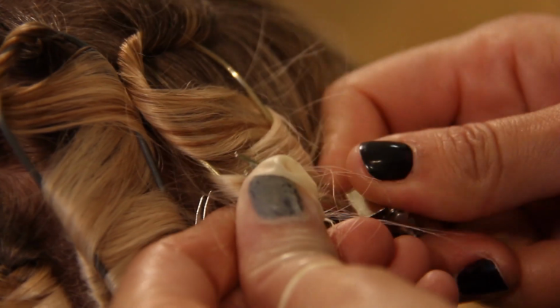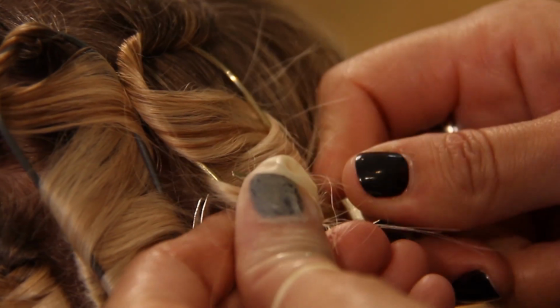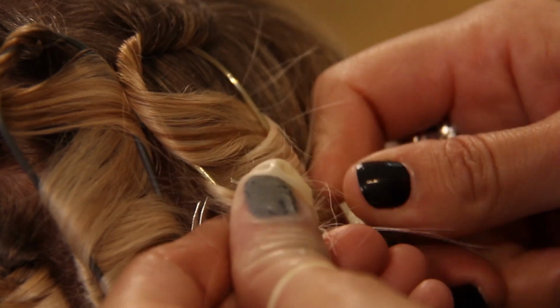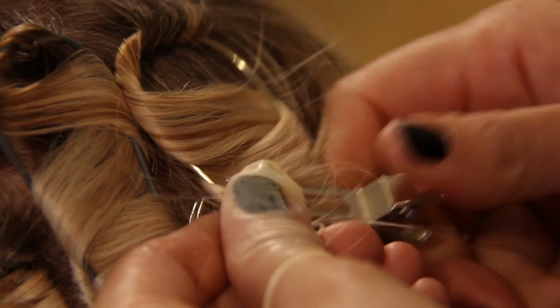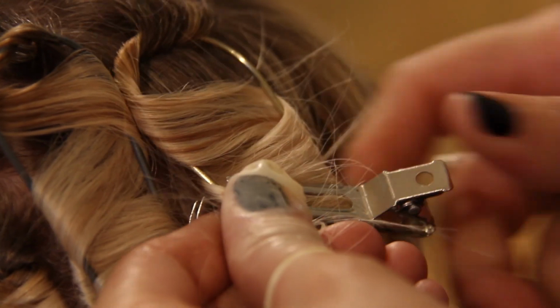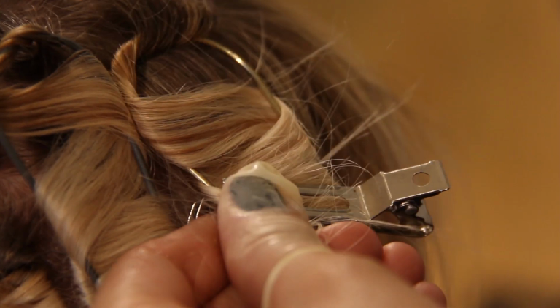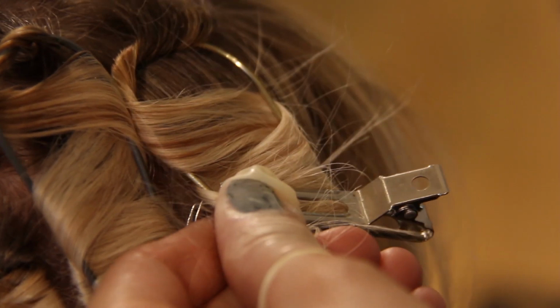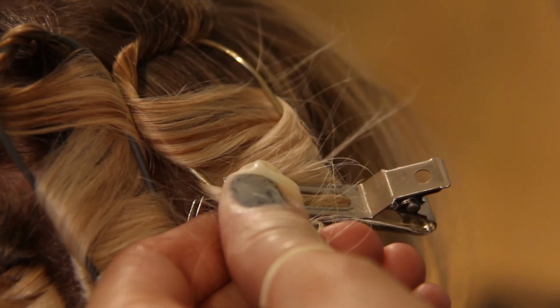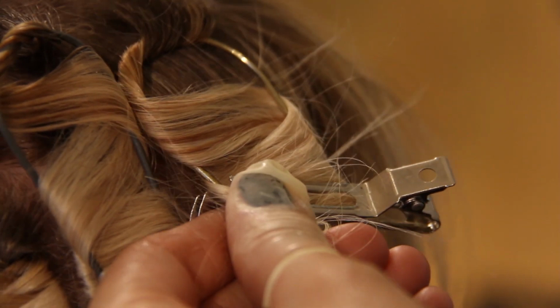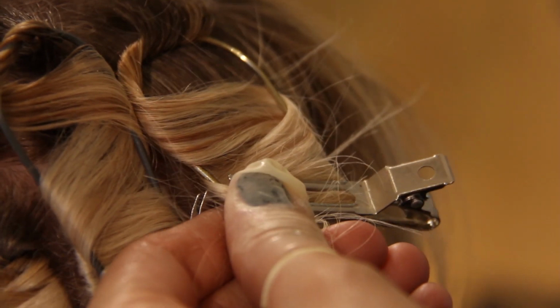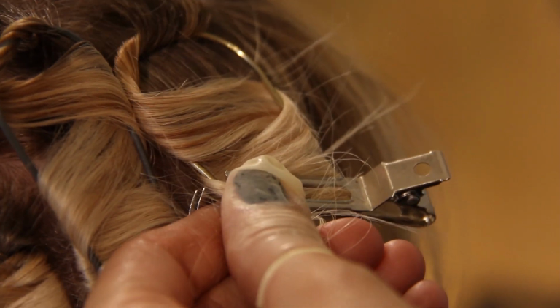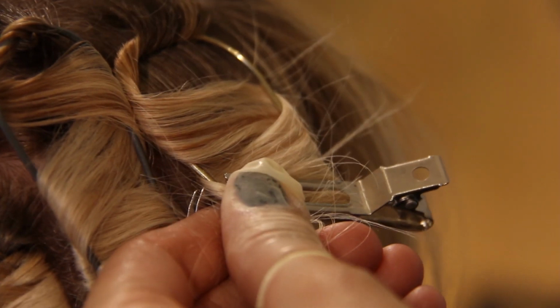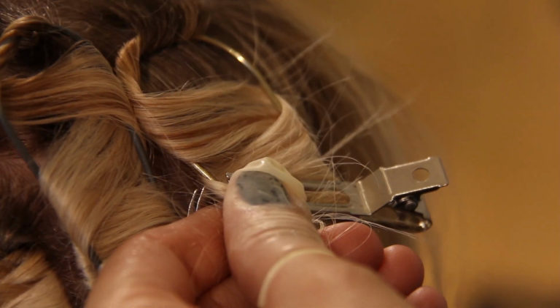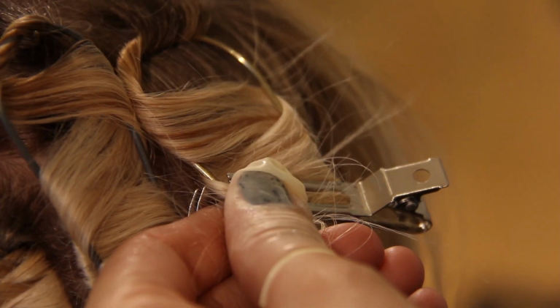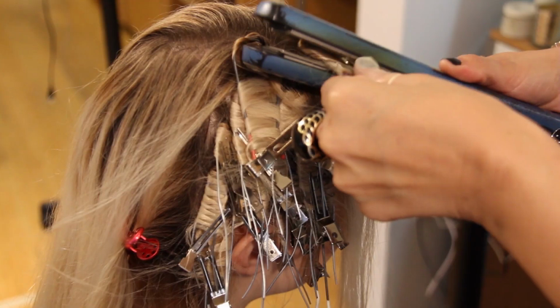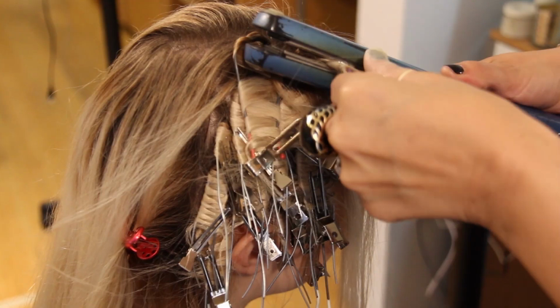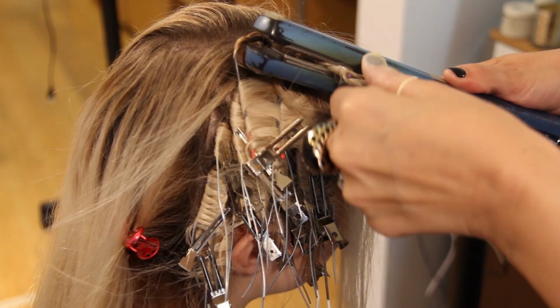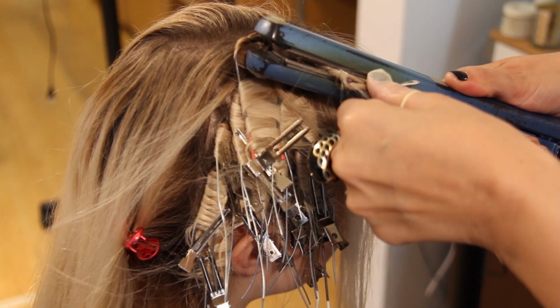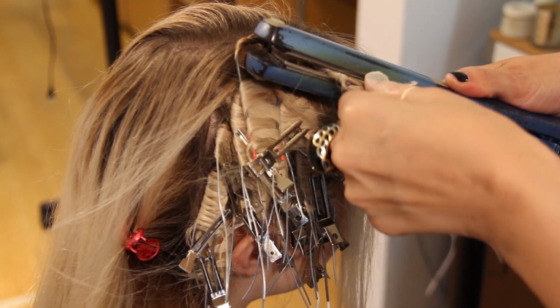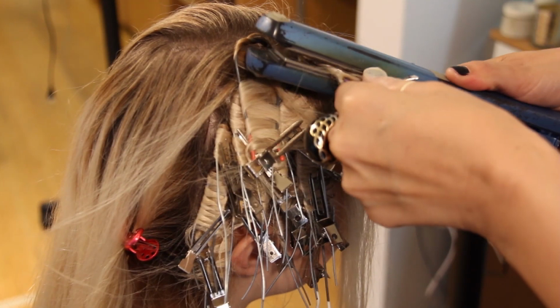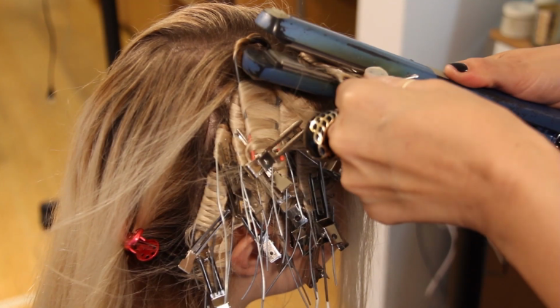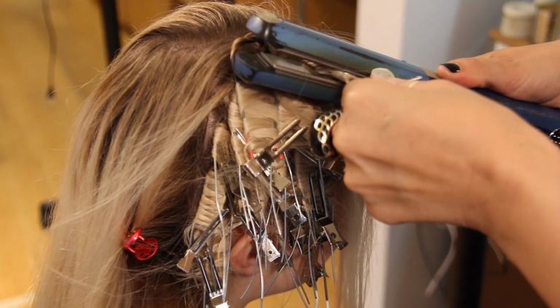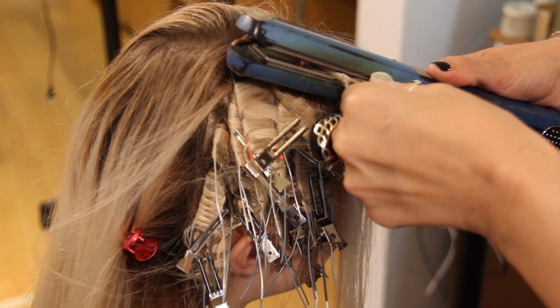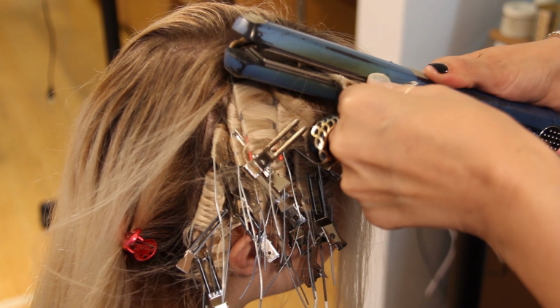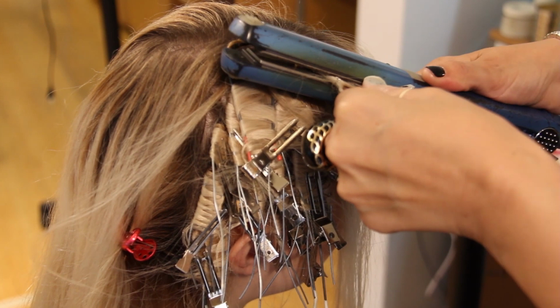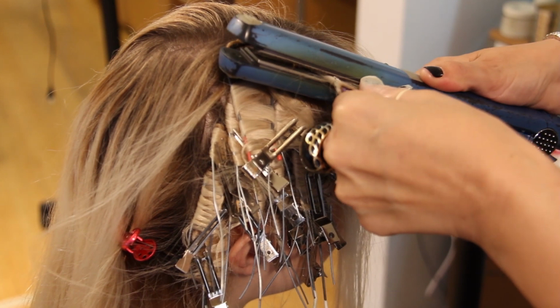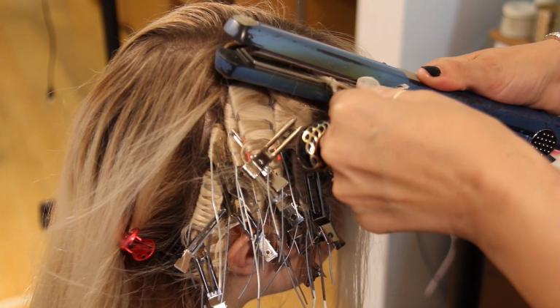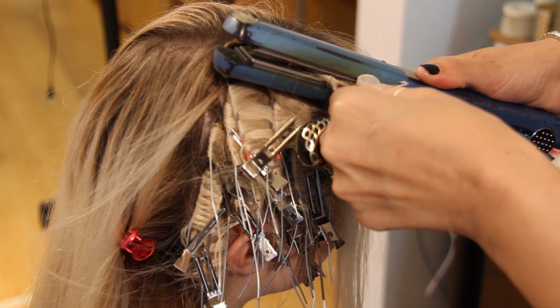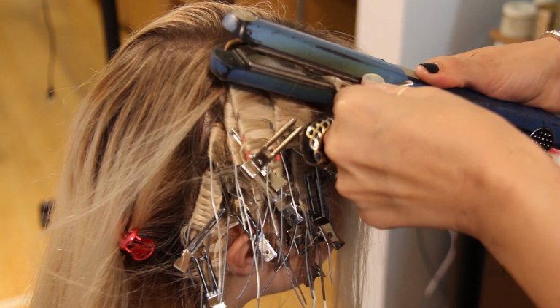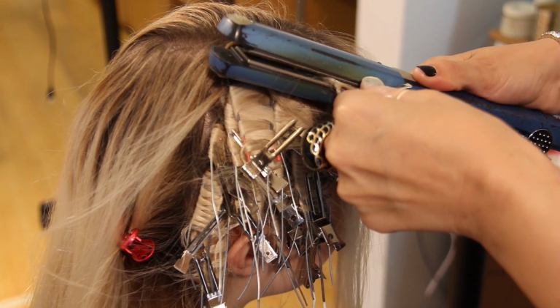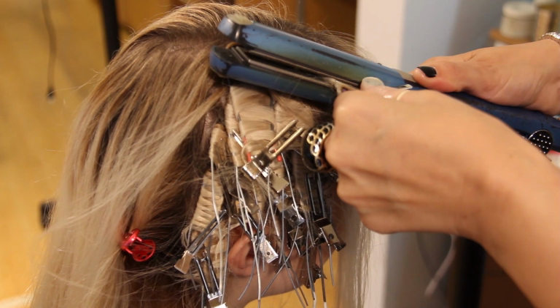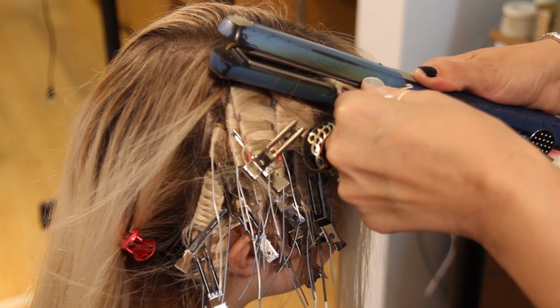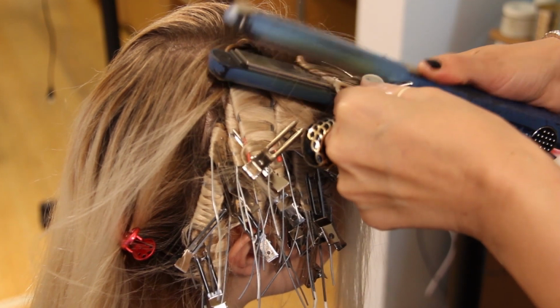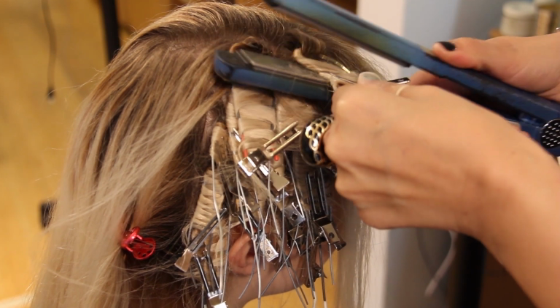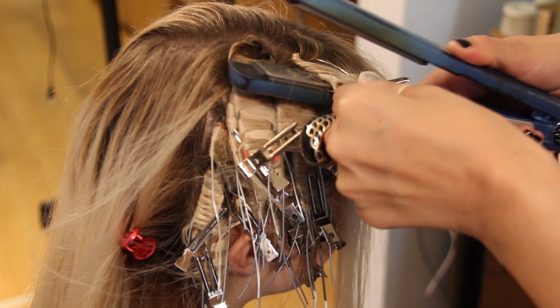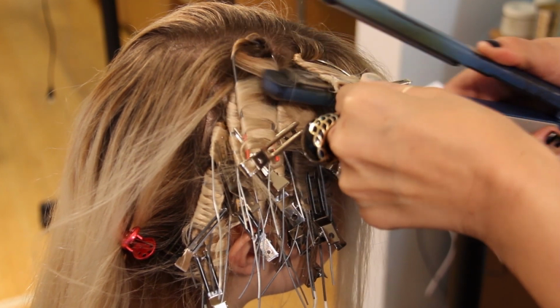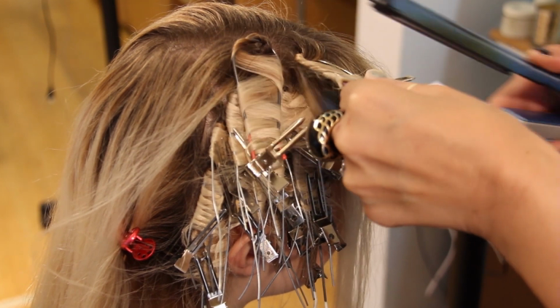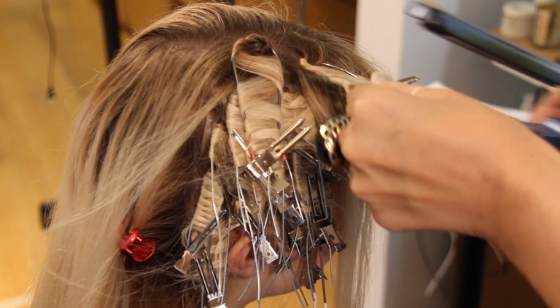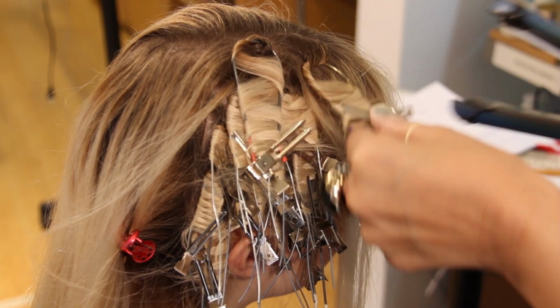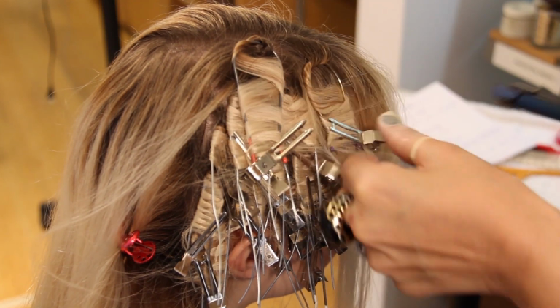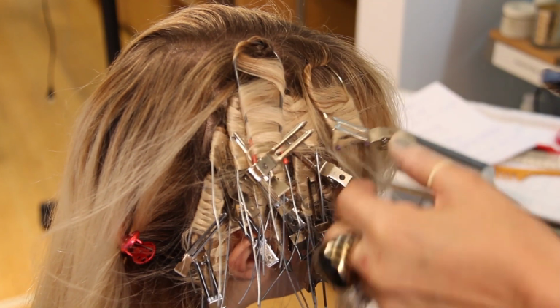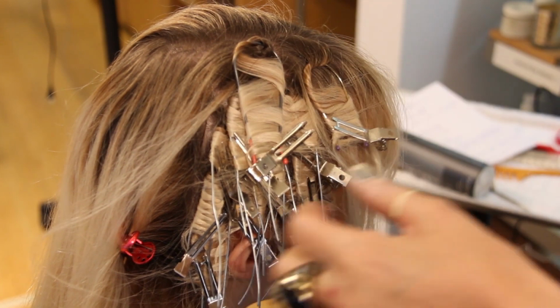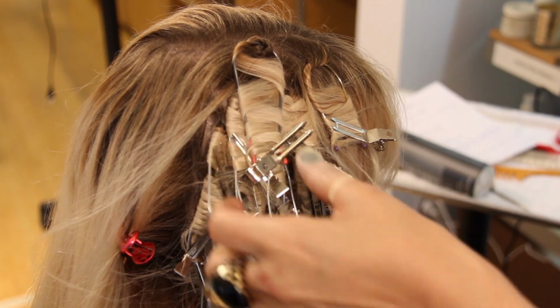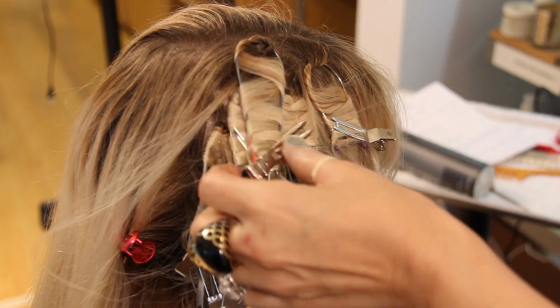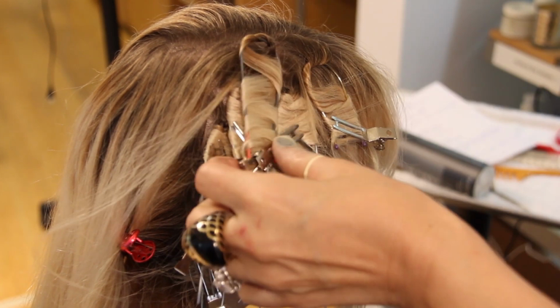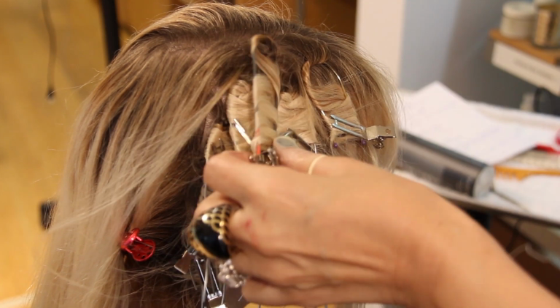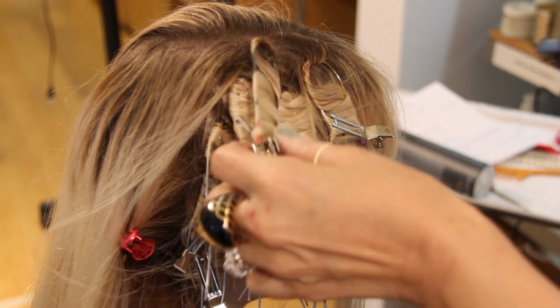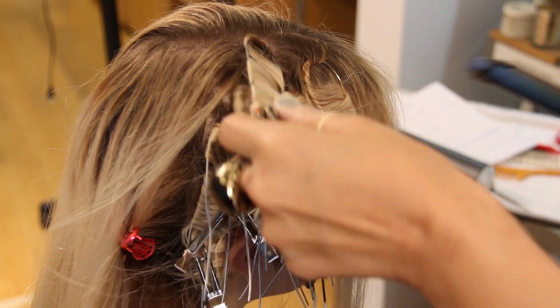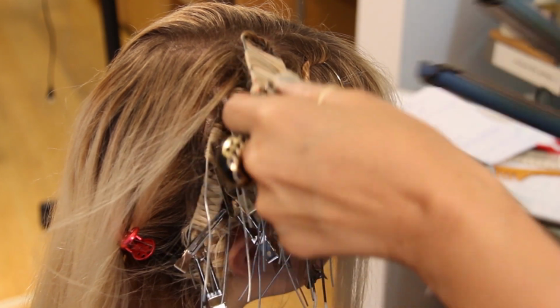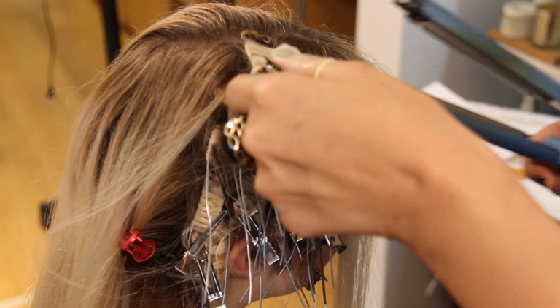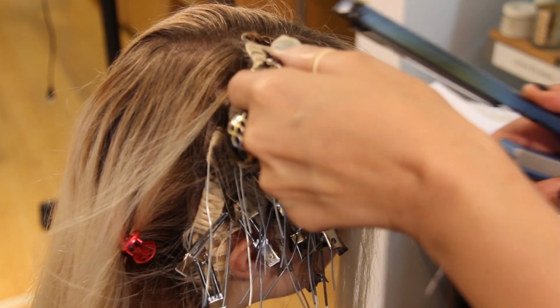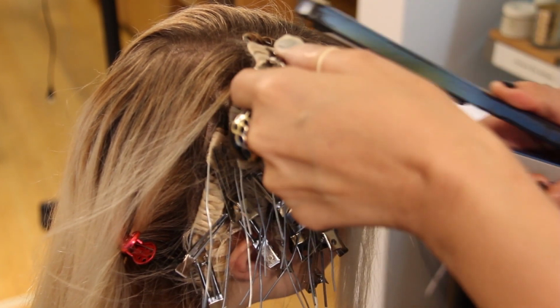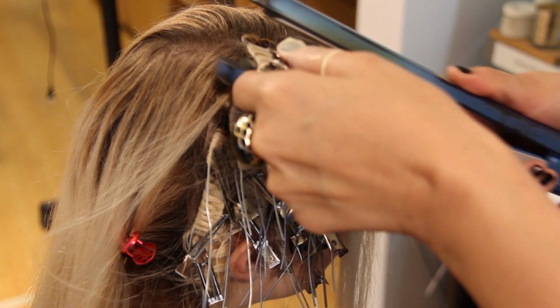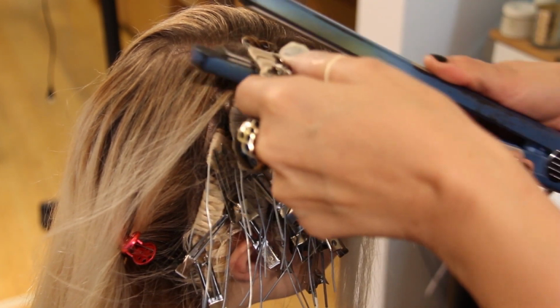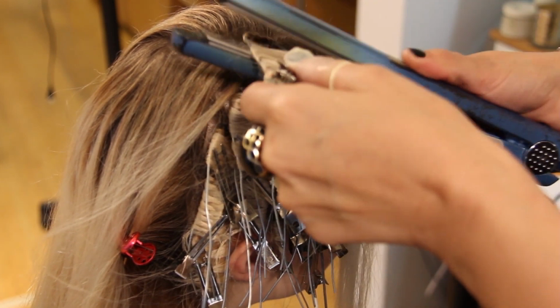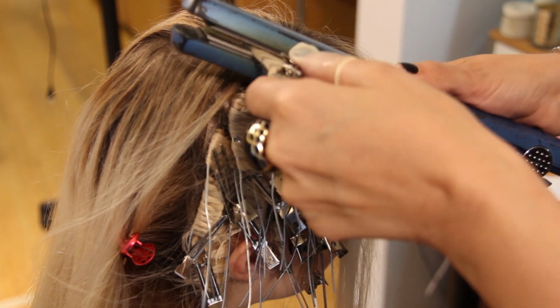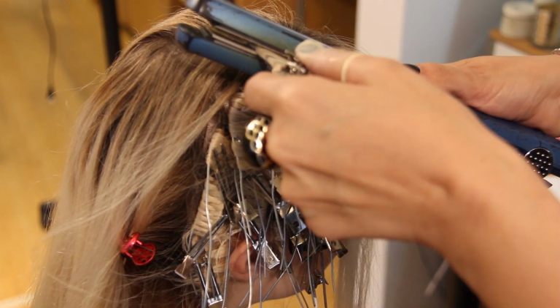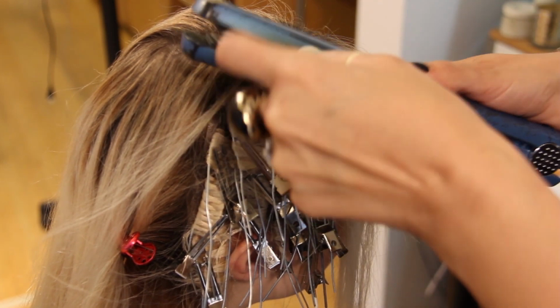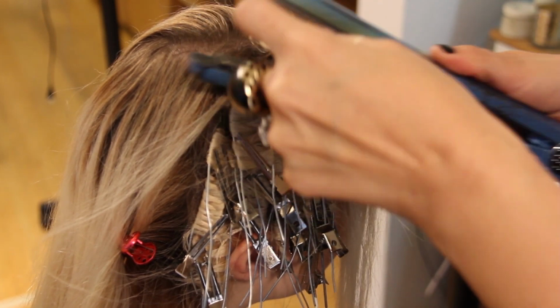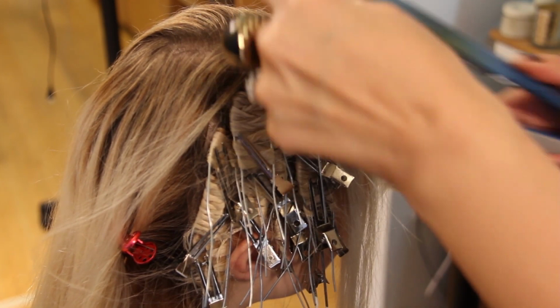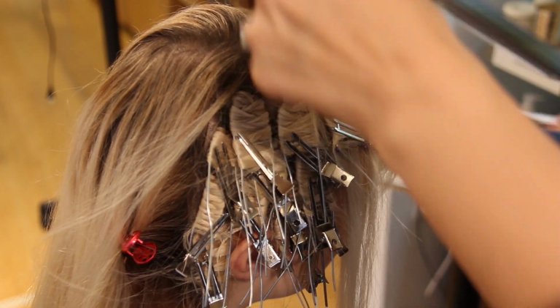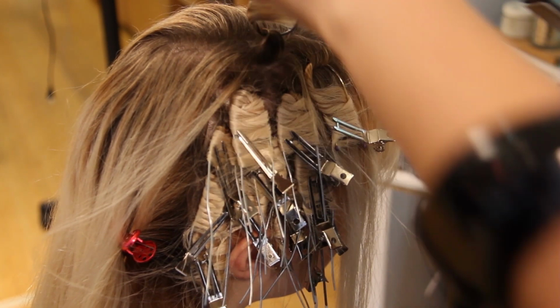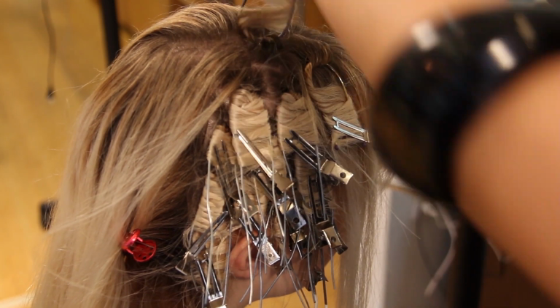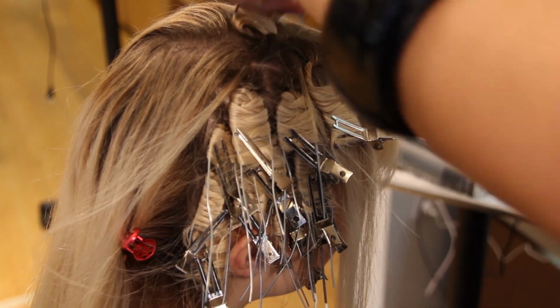Next you're going to use your flat iron to bake in the figure 8 shape. Then you're going to give it 20 minutes.